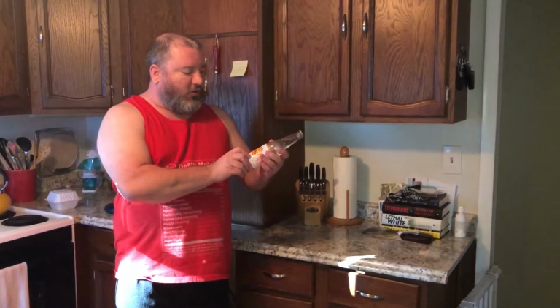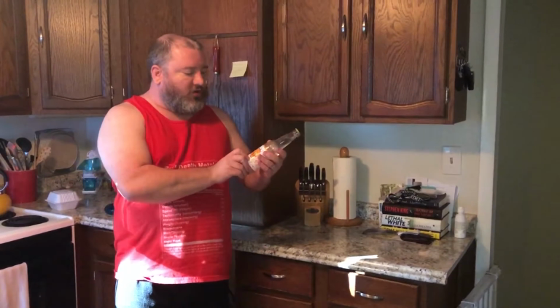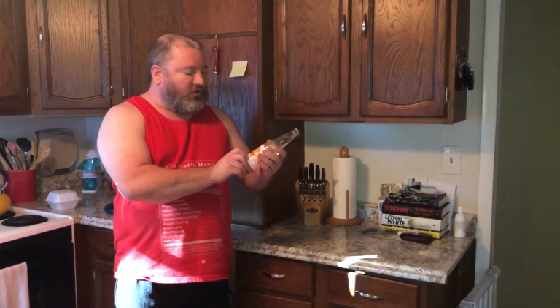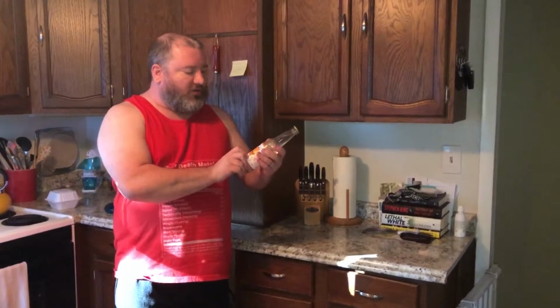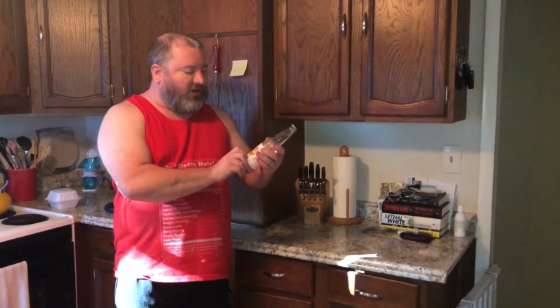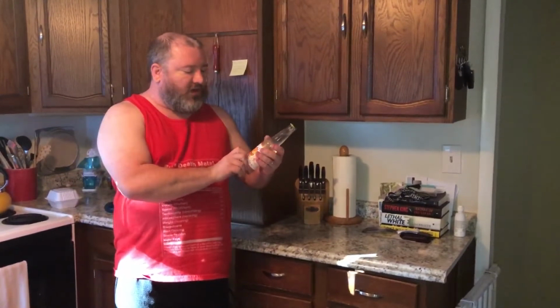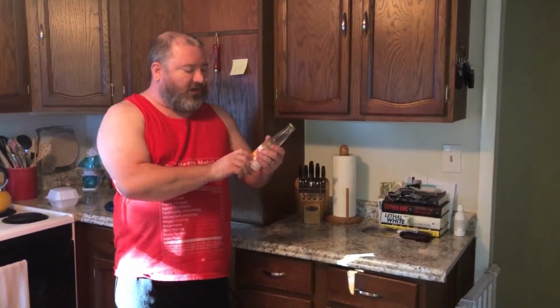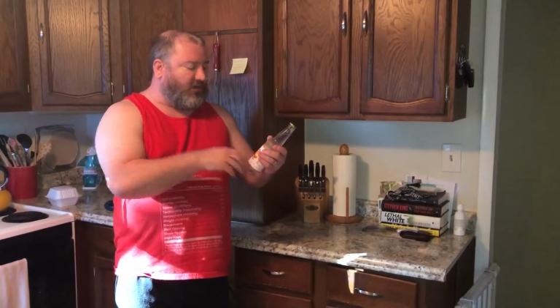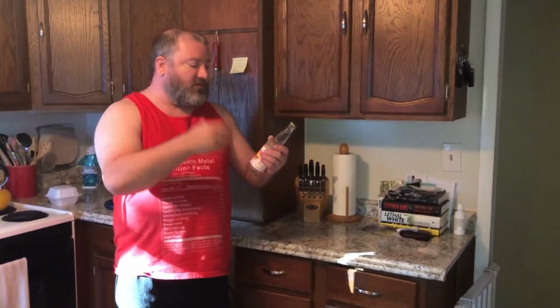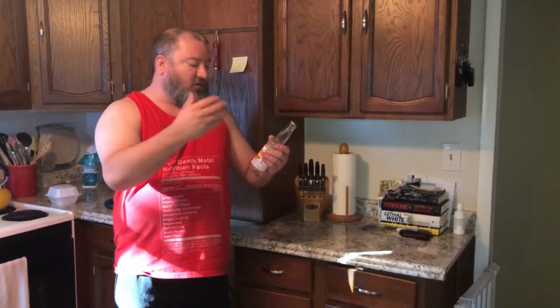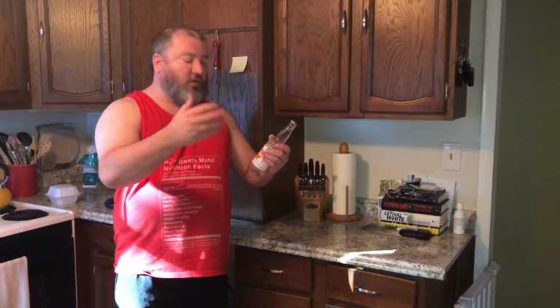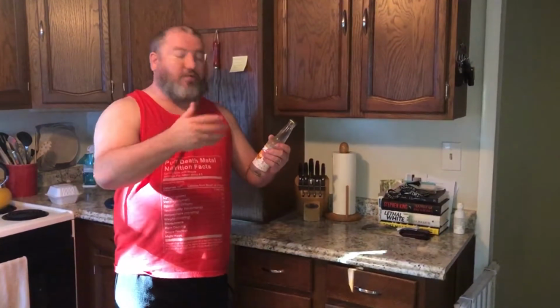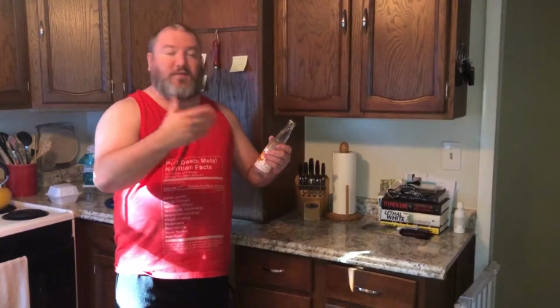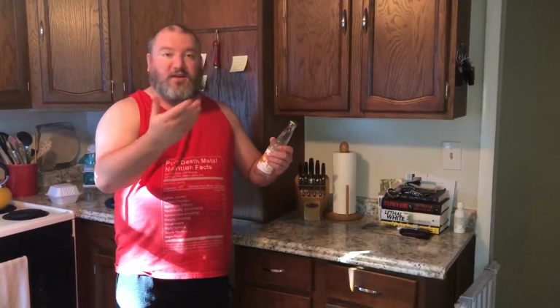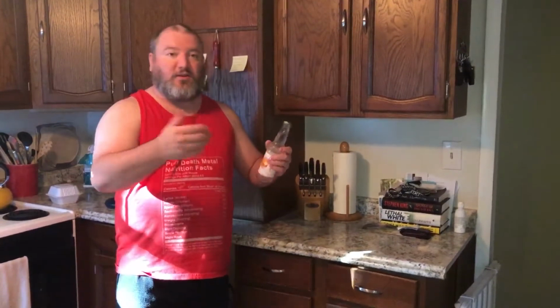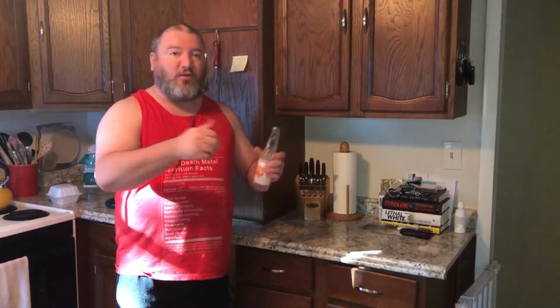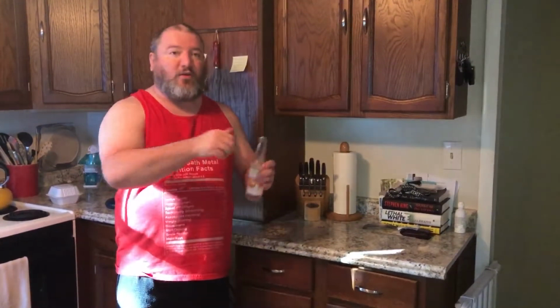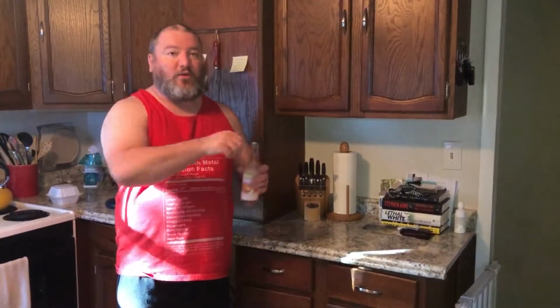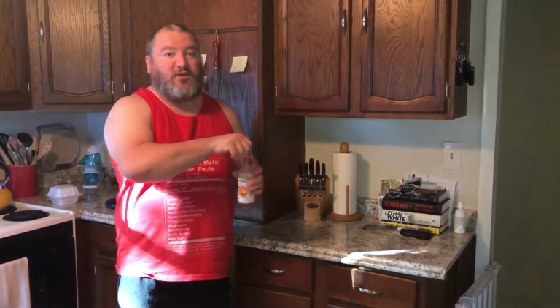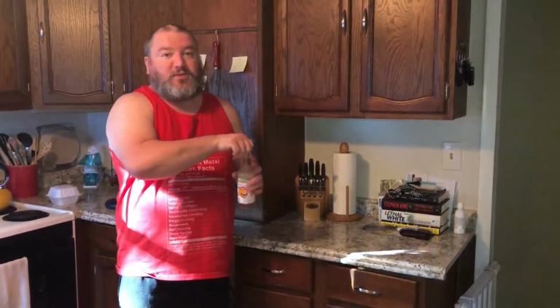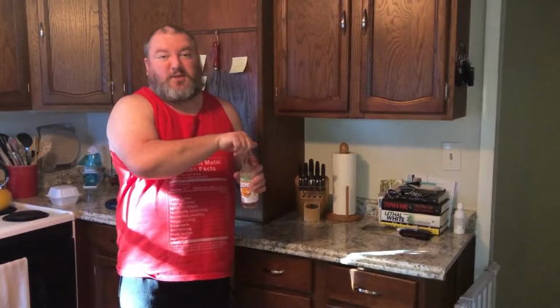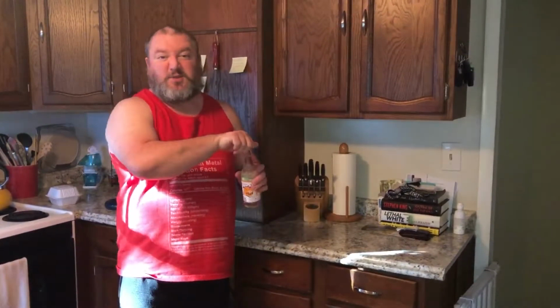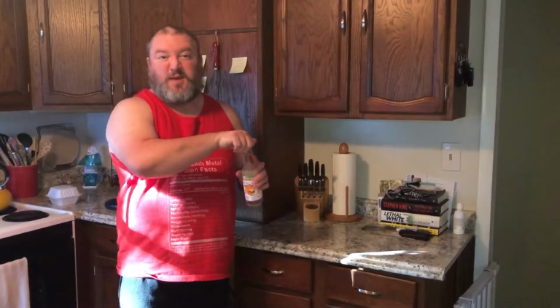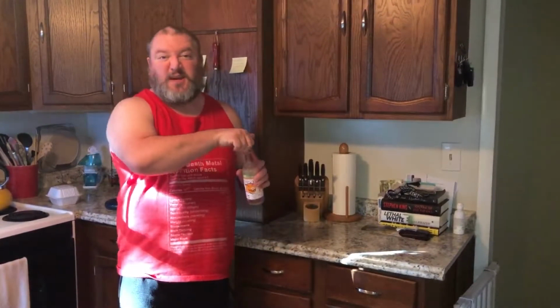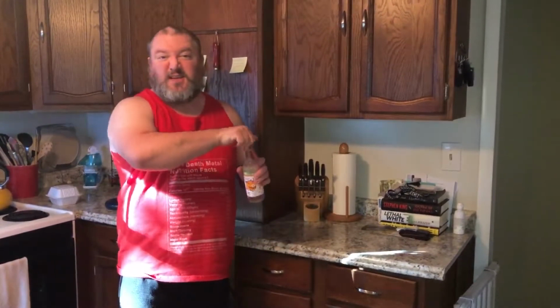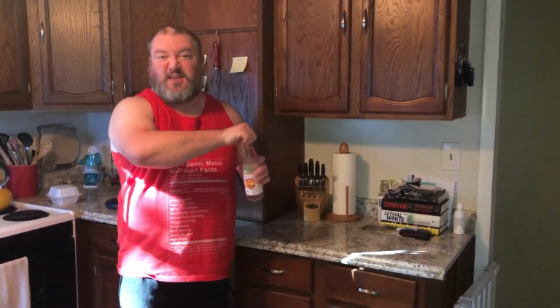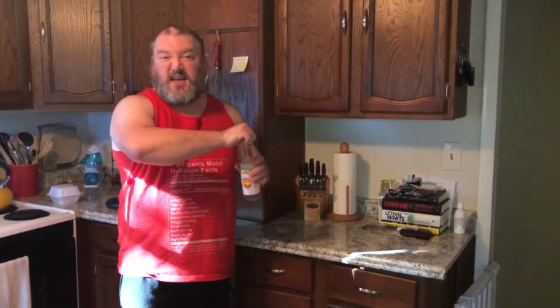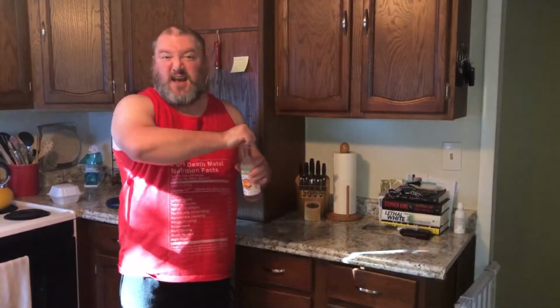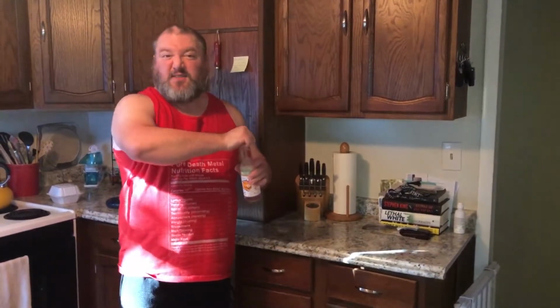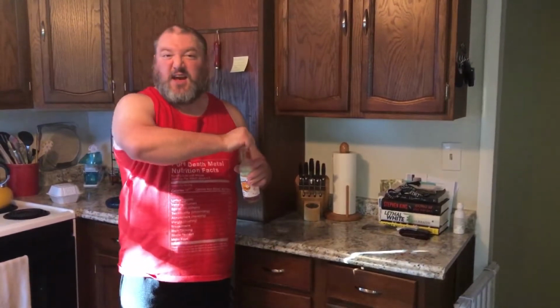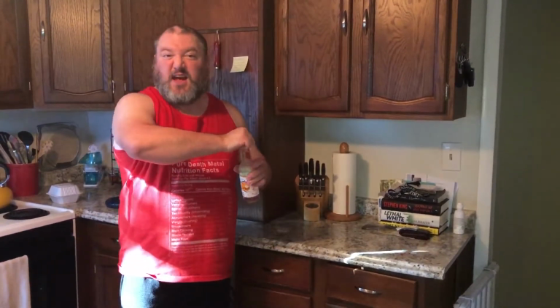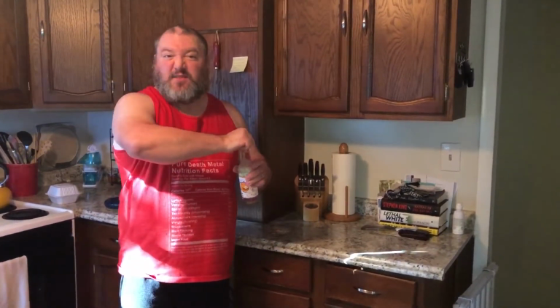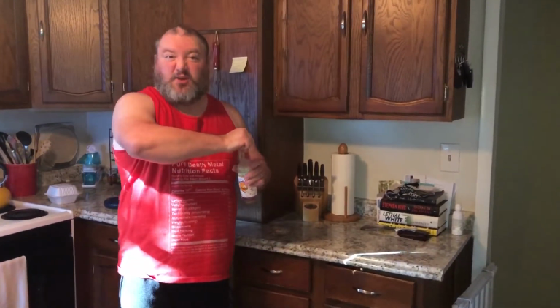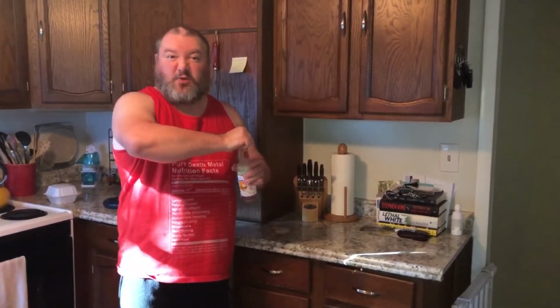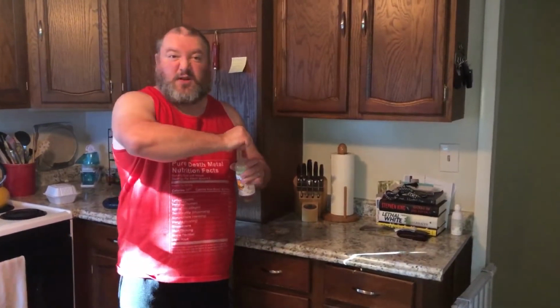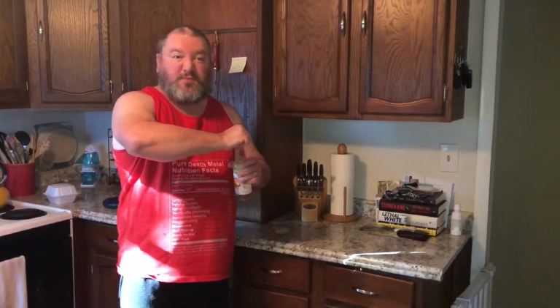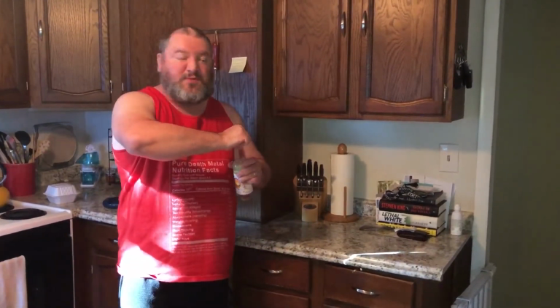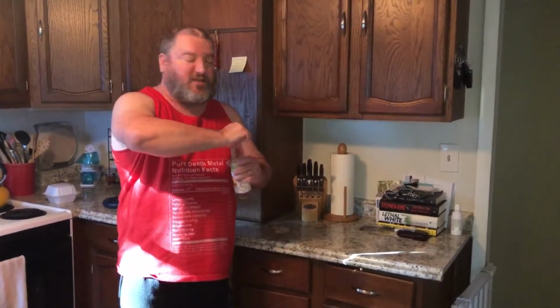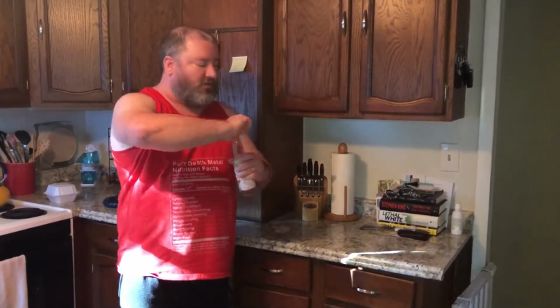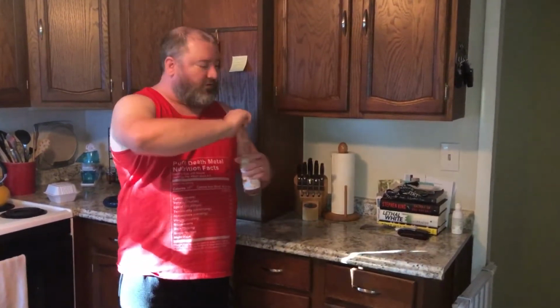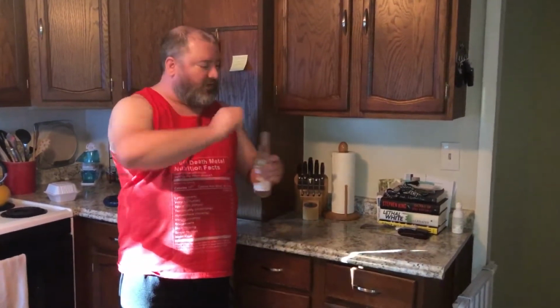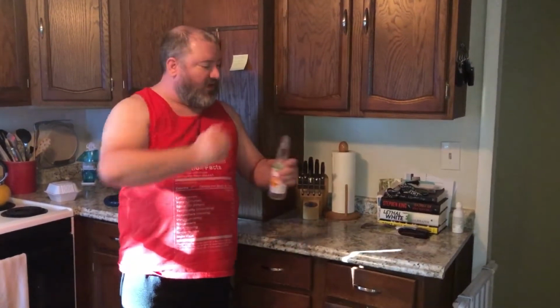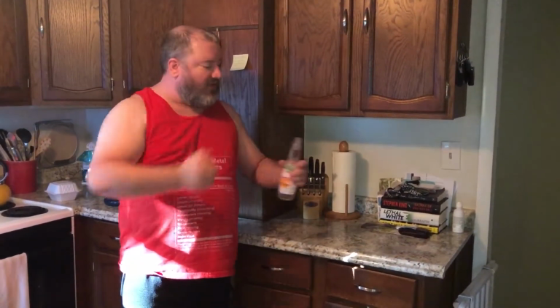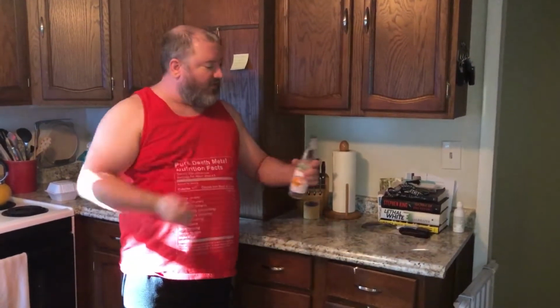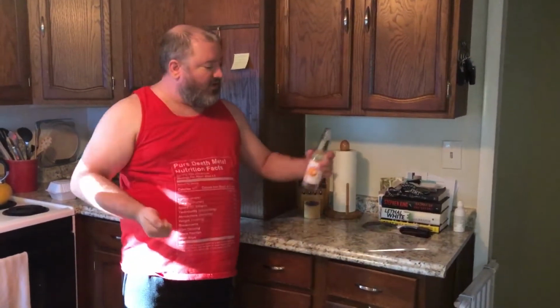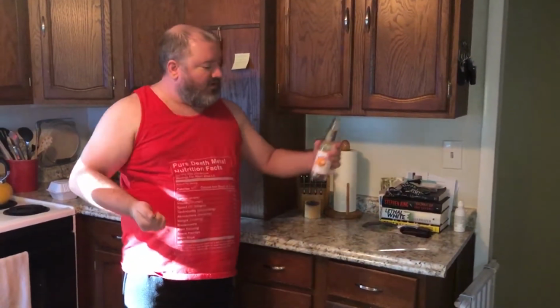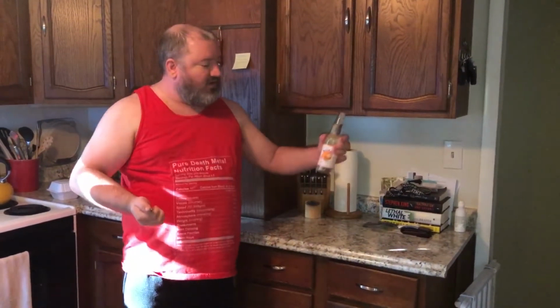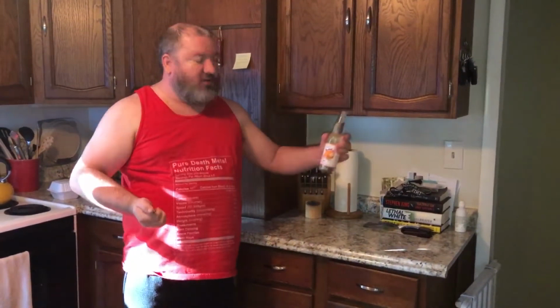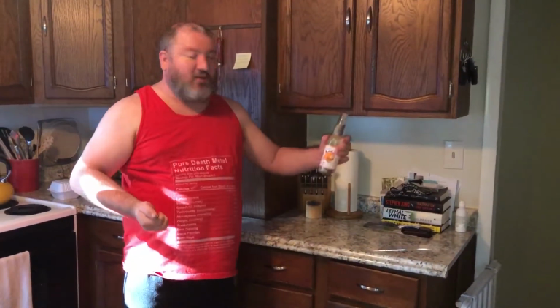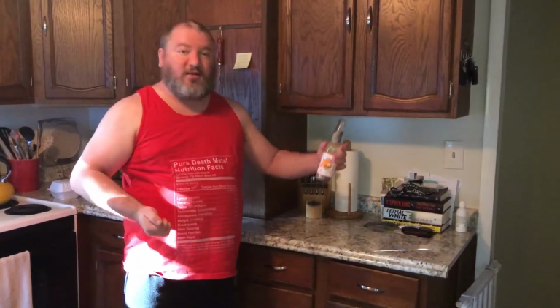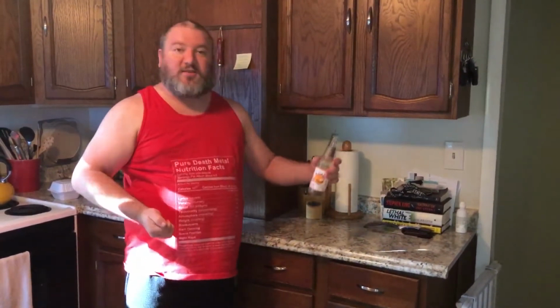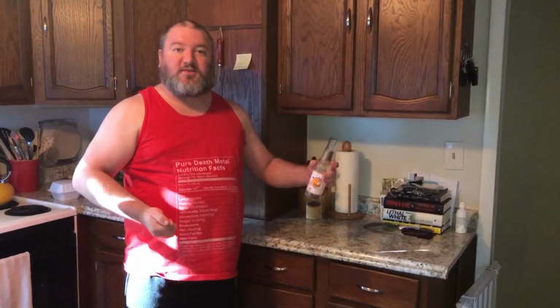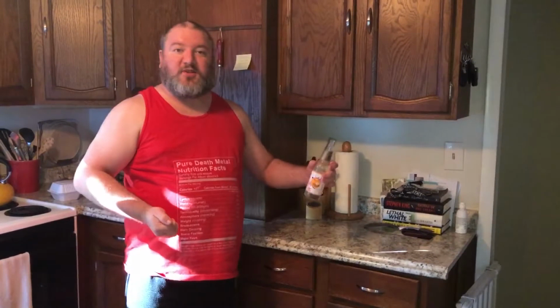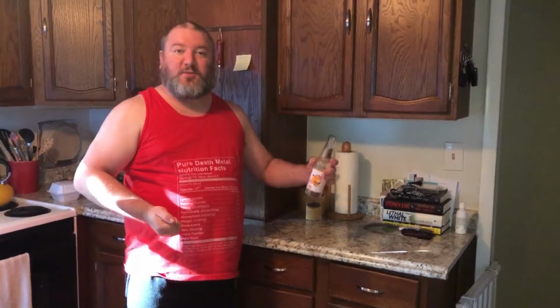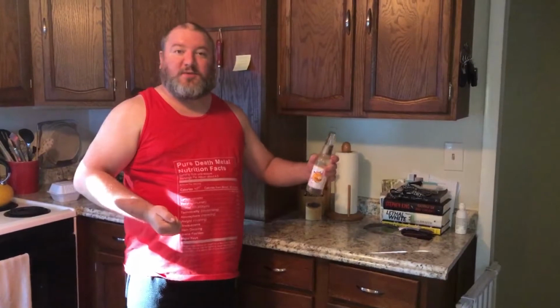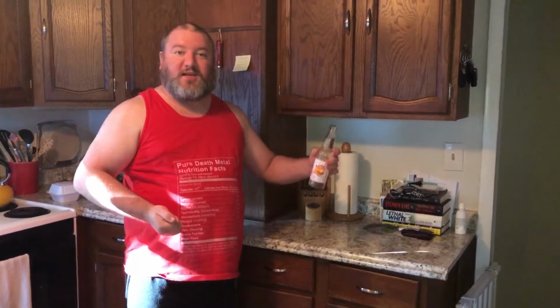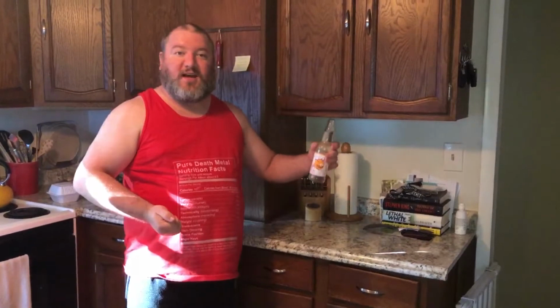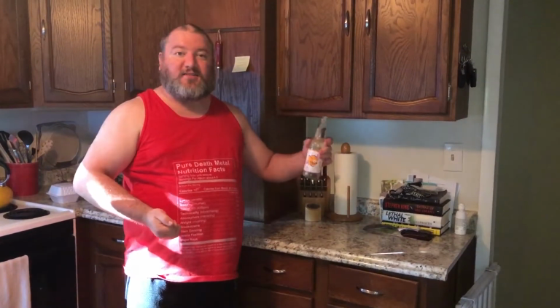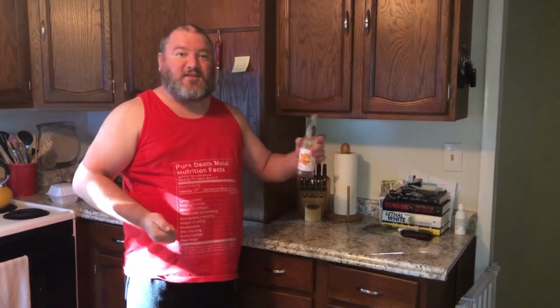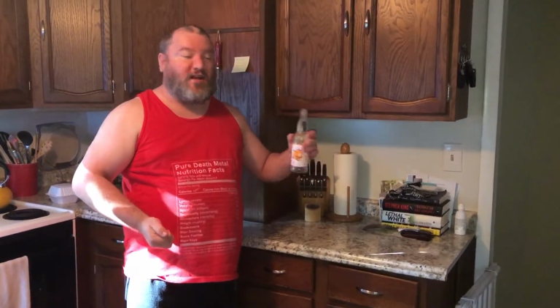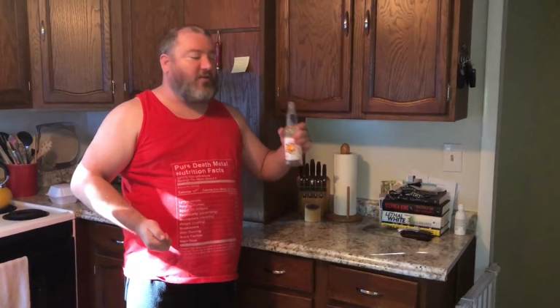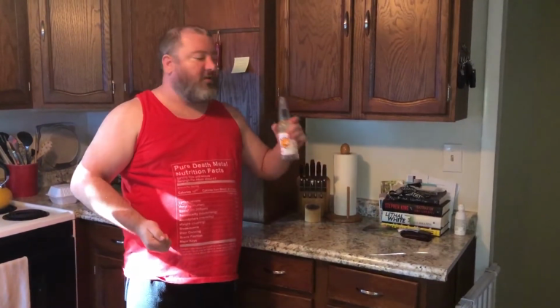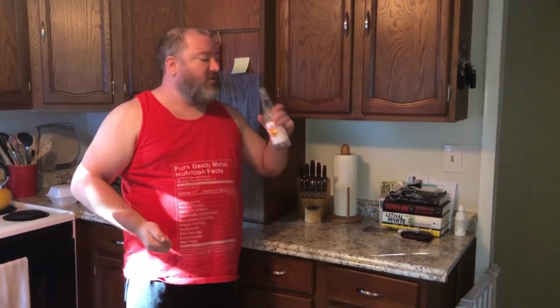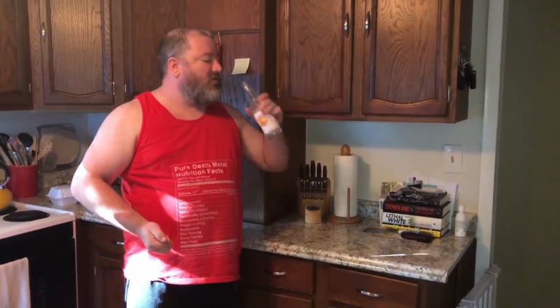Vanilla Orange — I'm expecting it to have kind of a creamsicle flavor. Let's slow it down and see how it is.